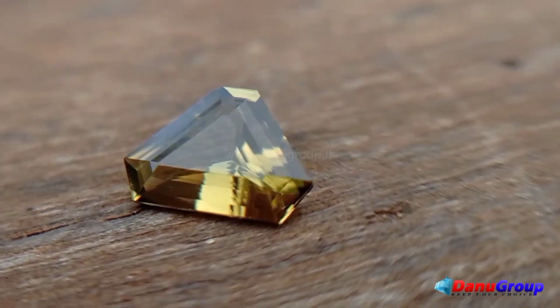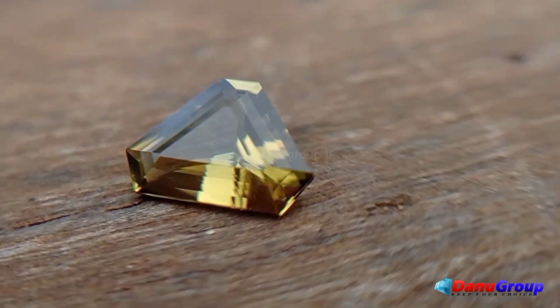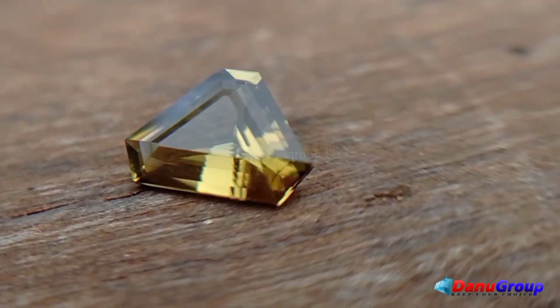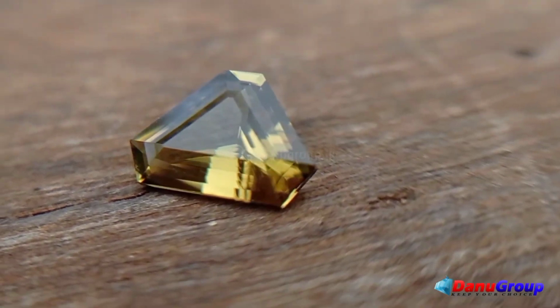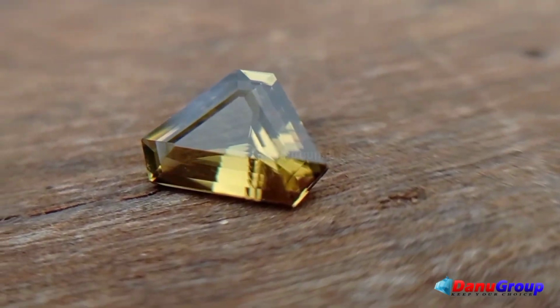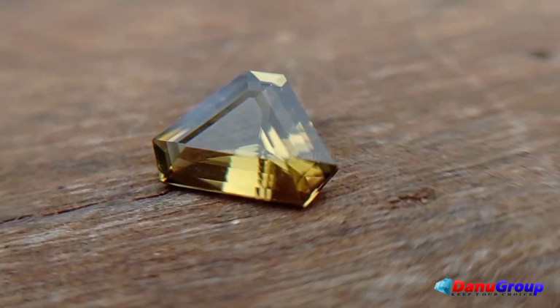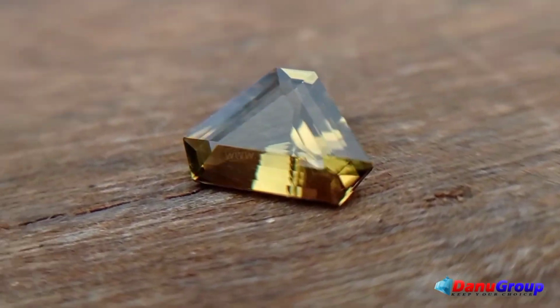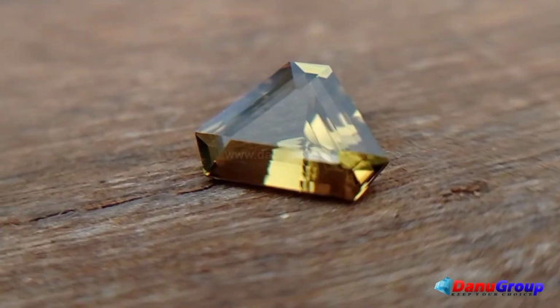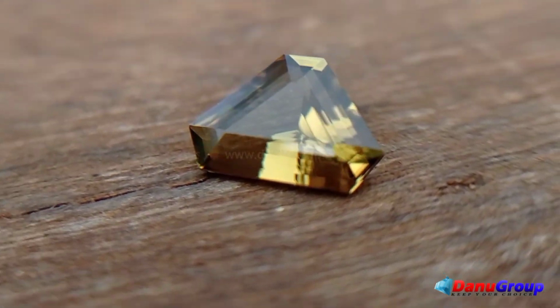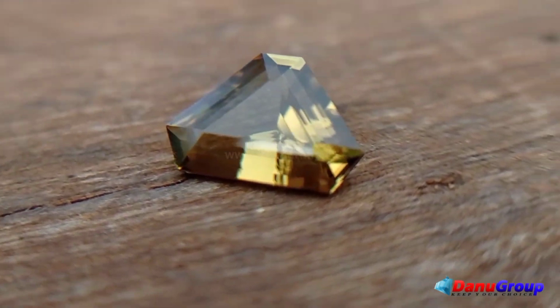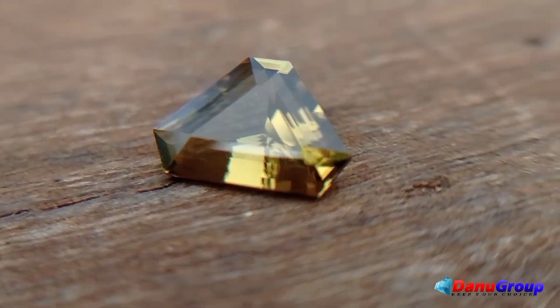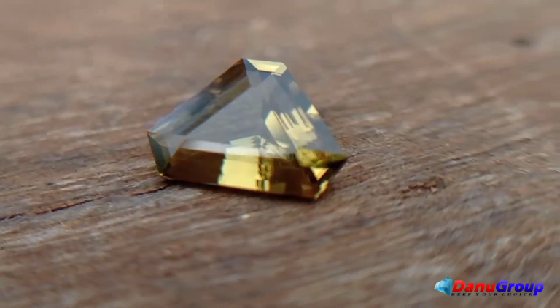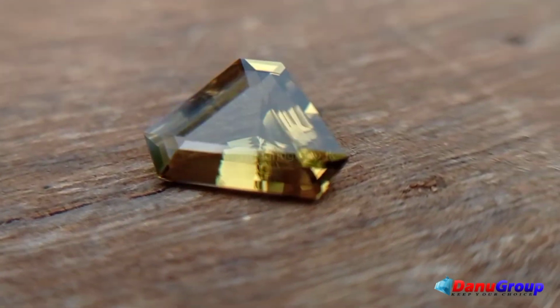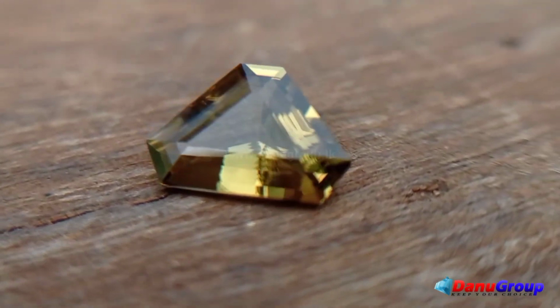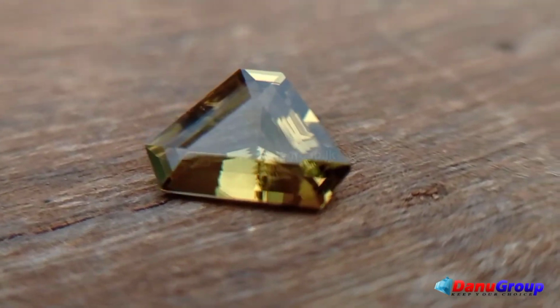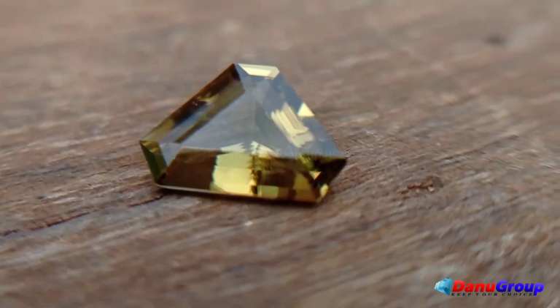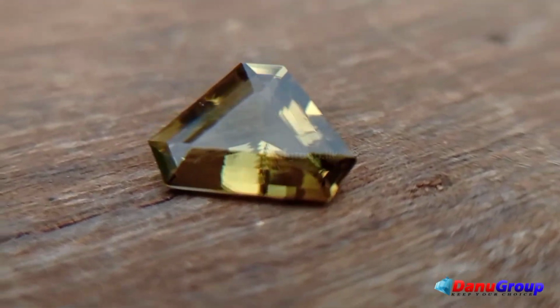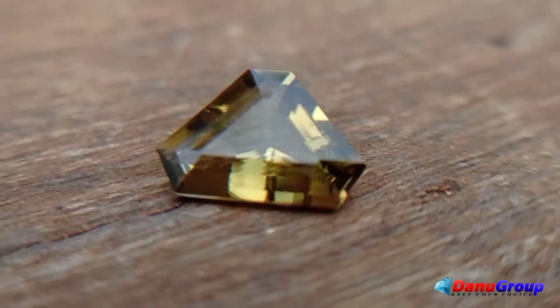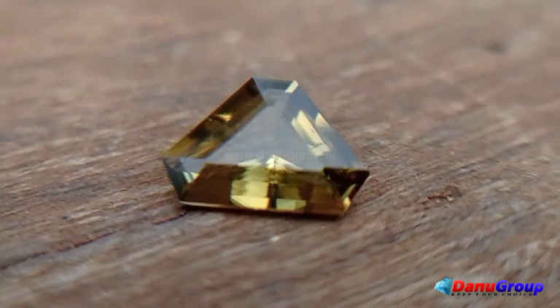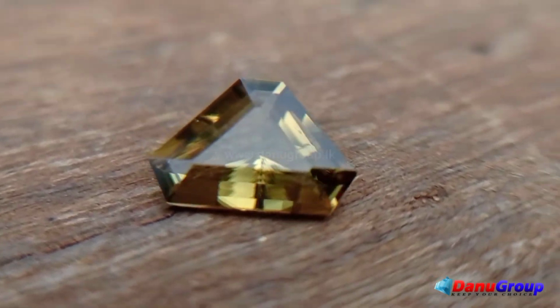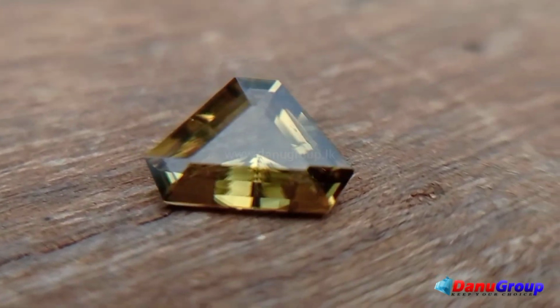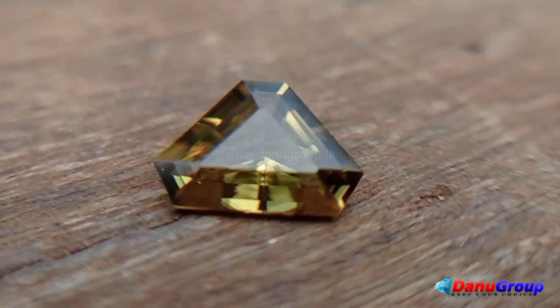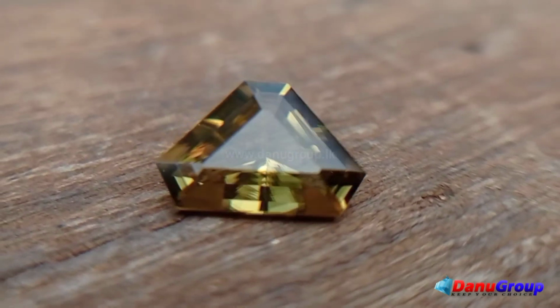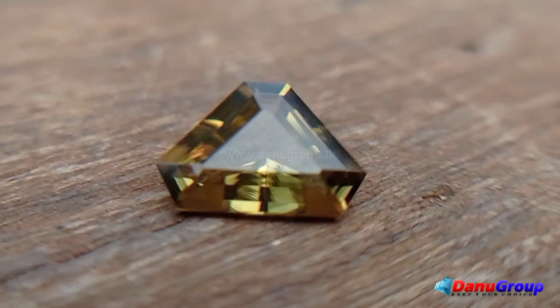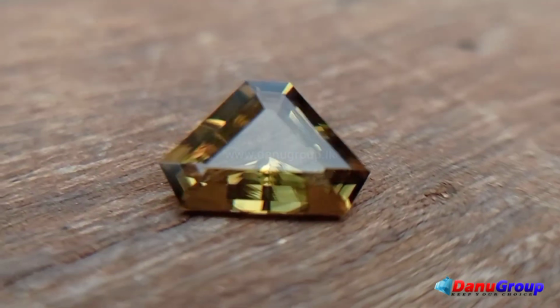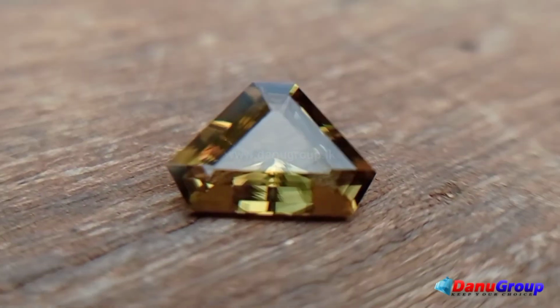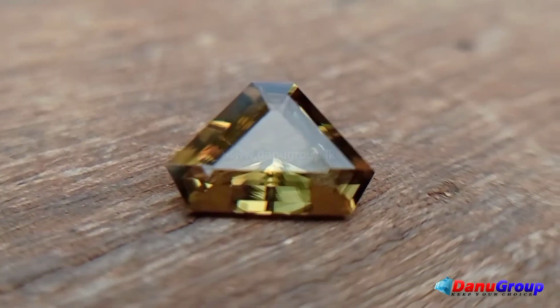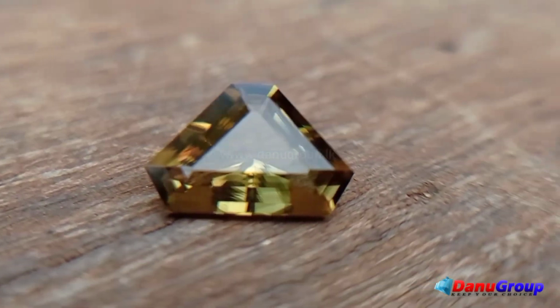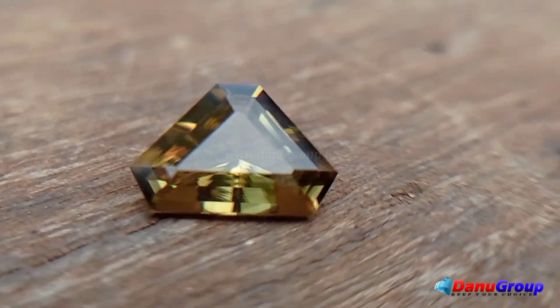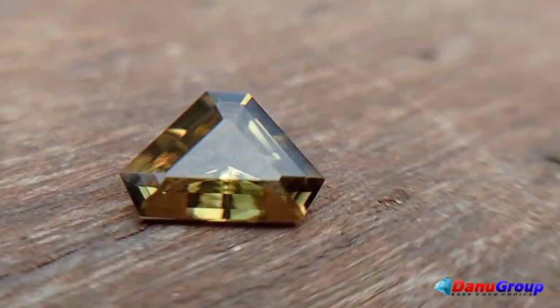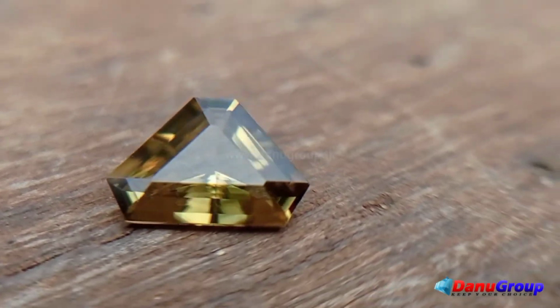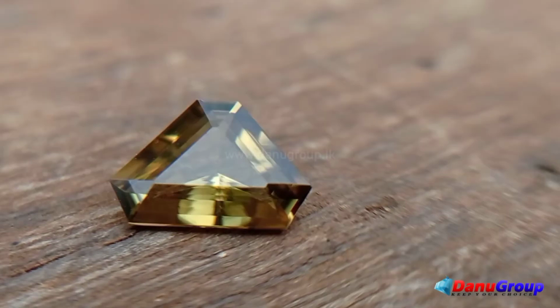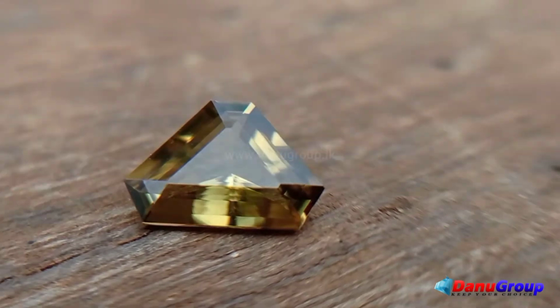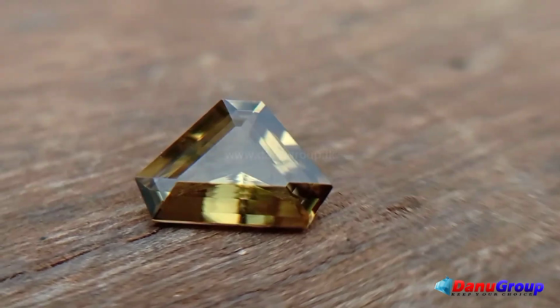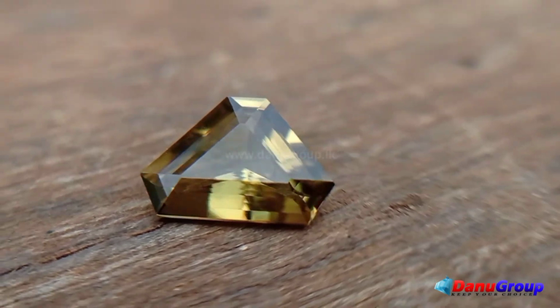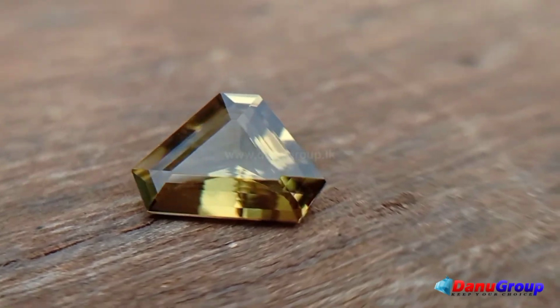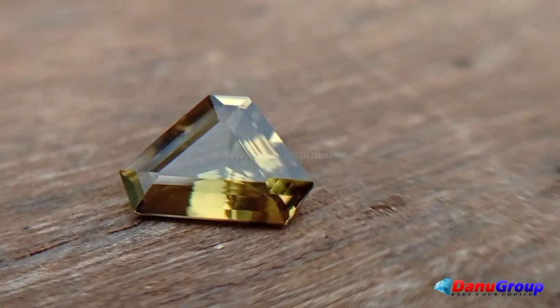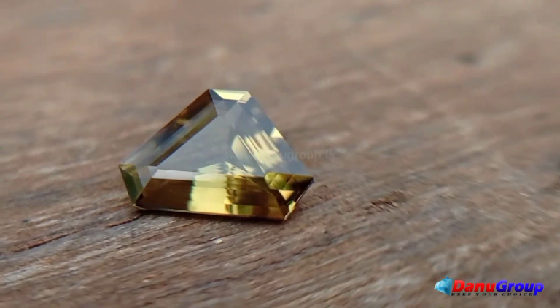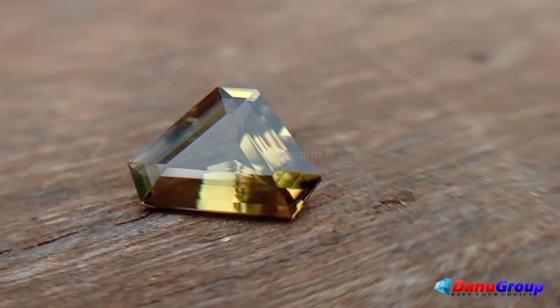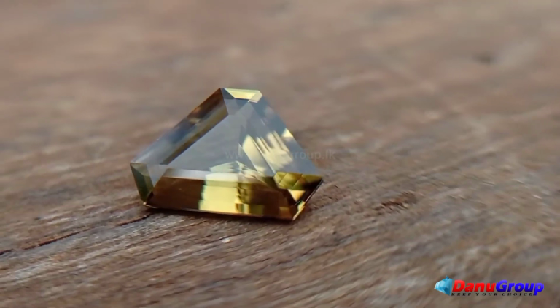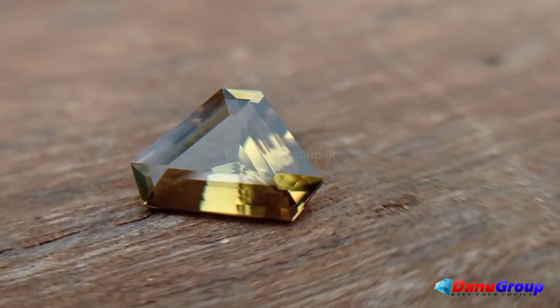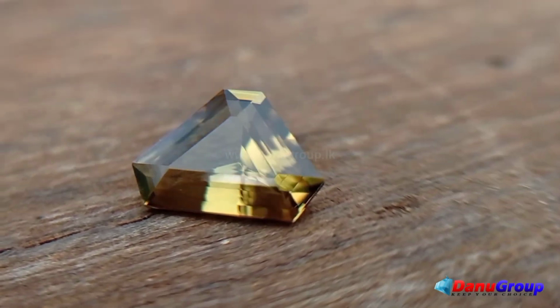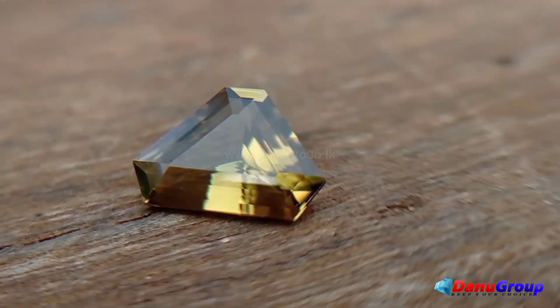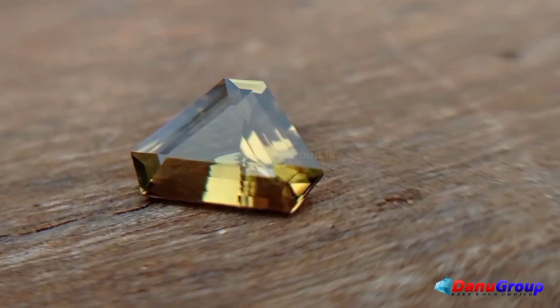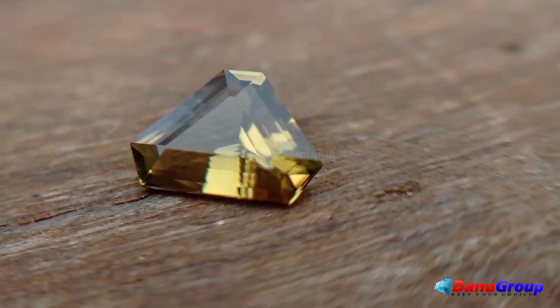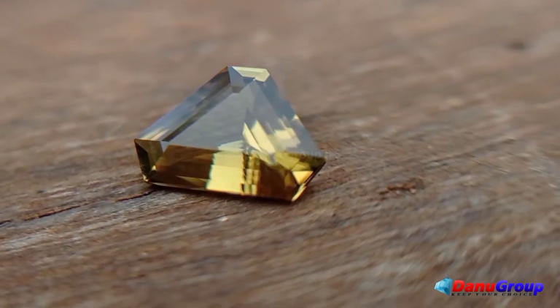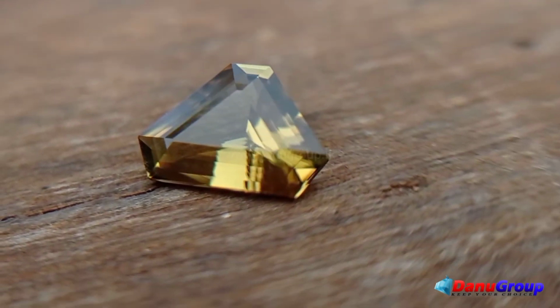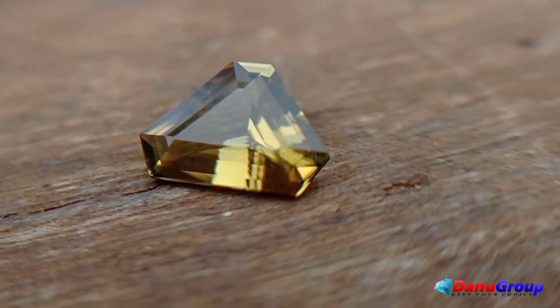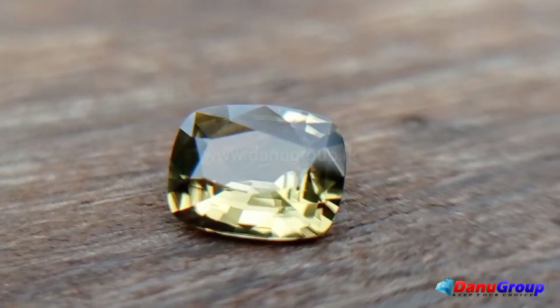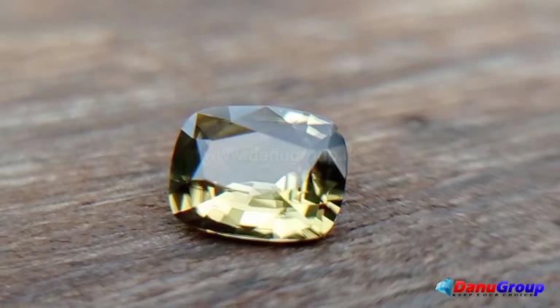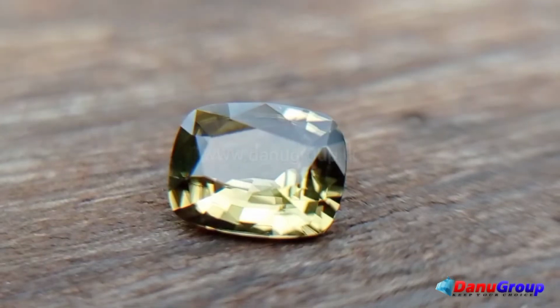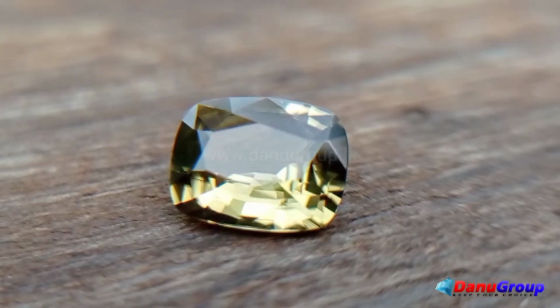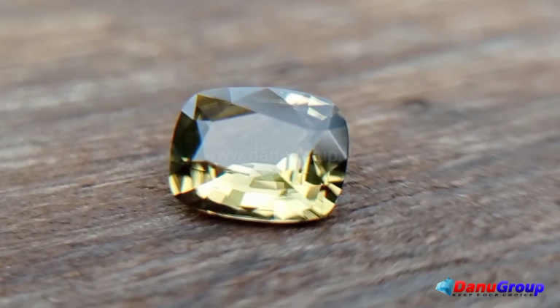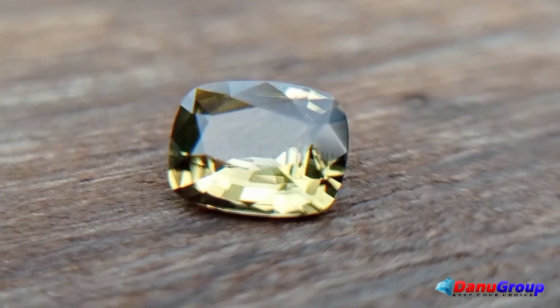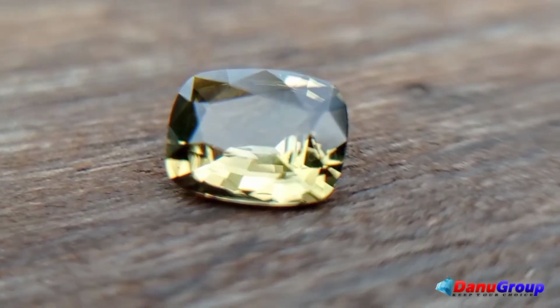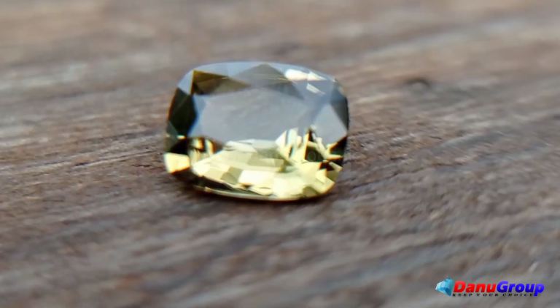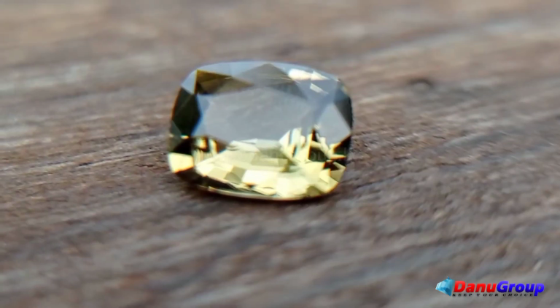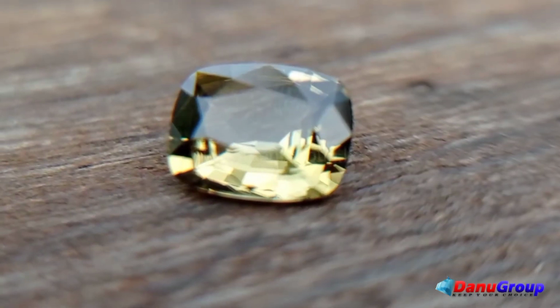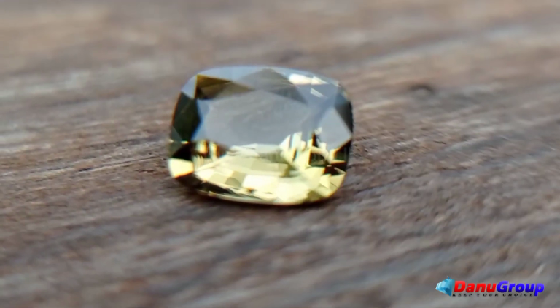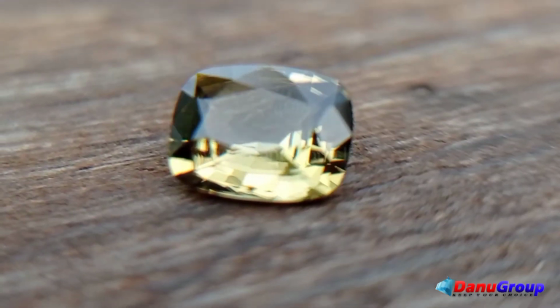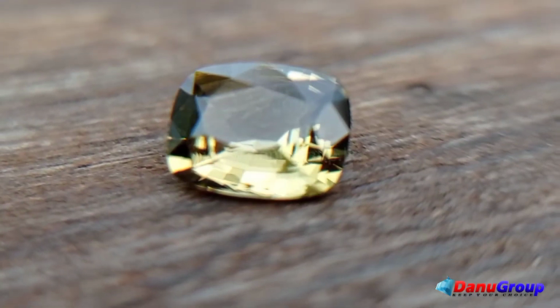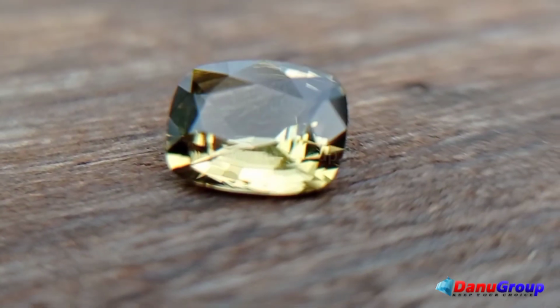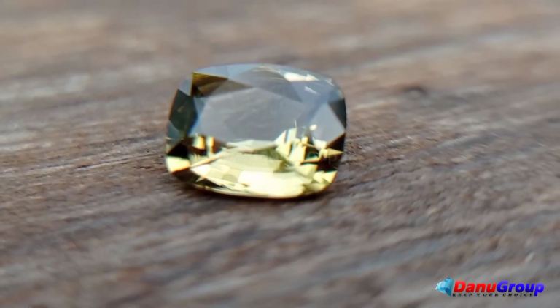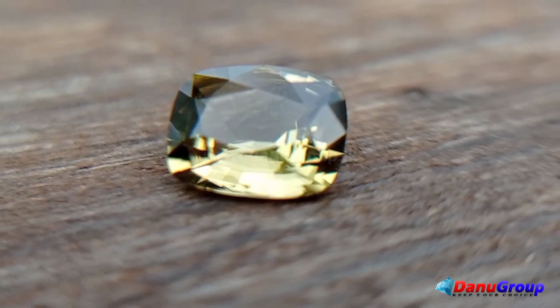Transparency: transparent. Pleochroism: pale brown, greenish brown, and dark brown.